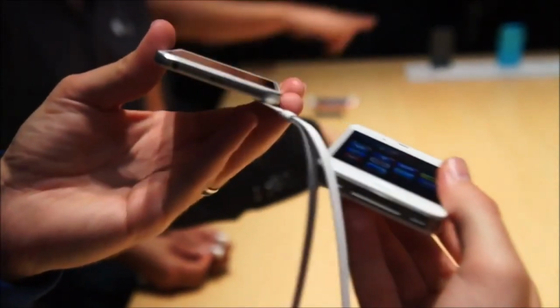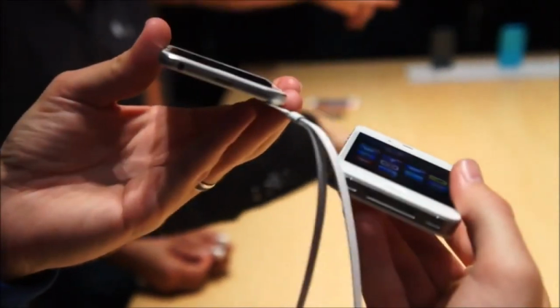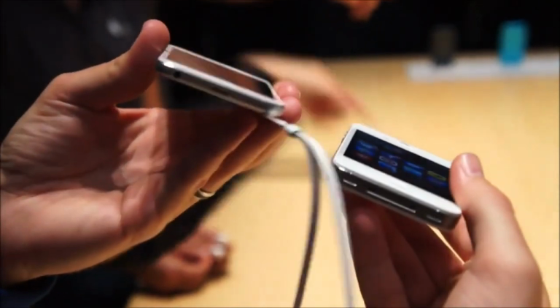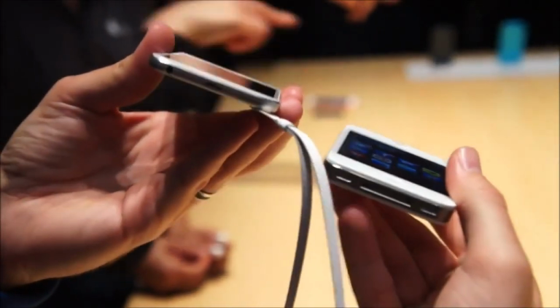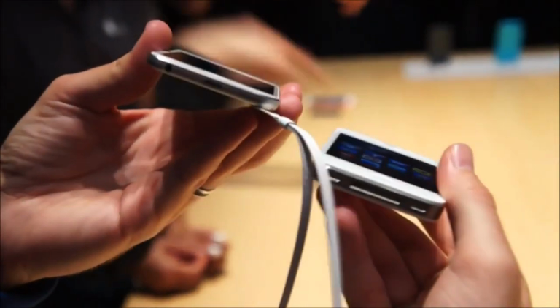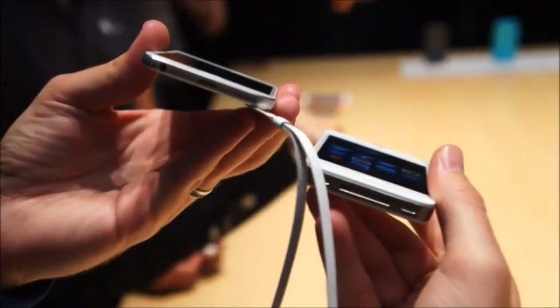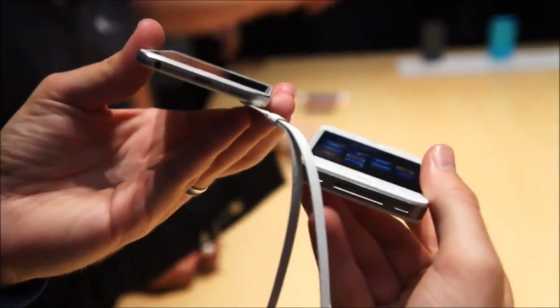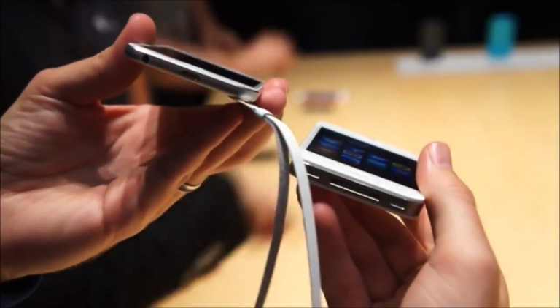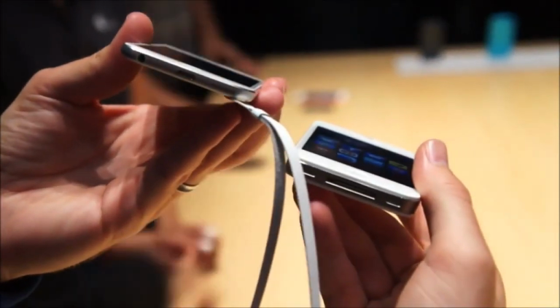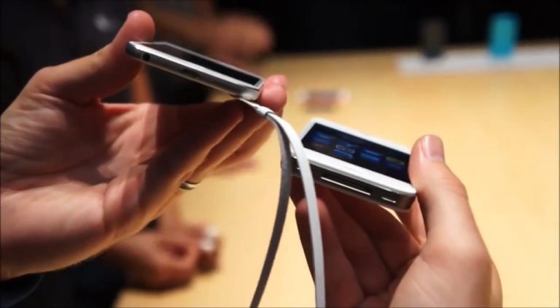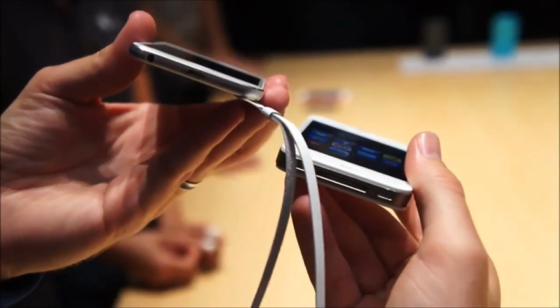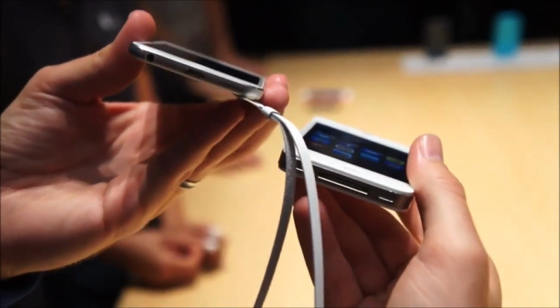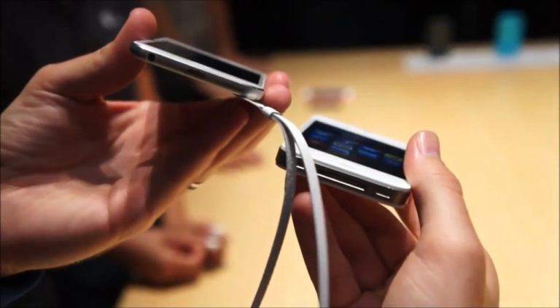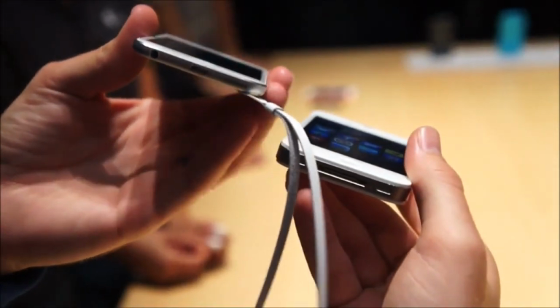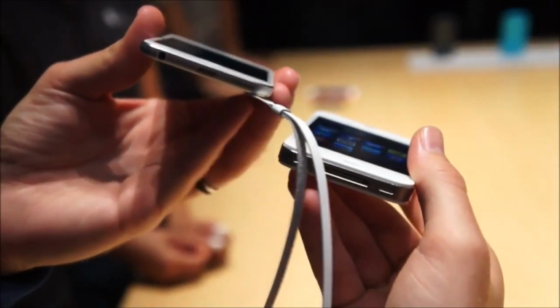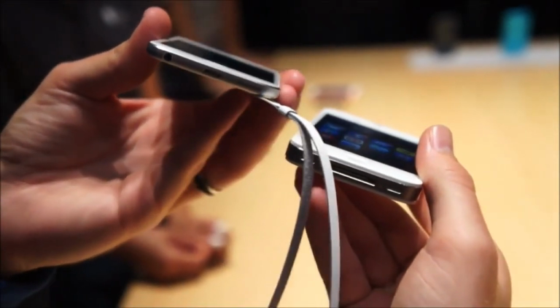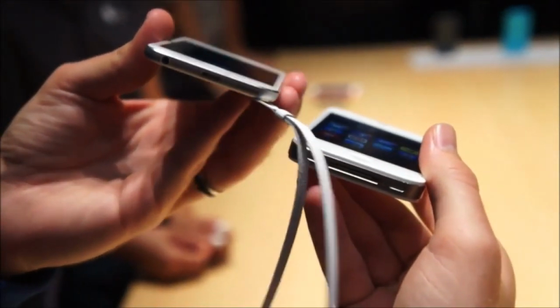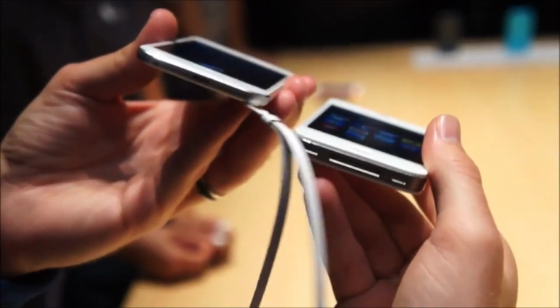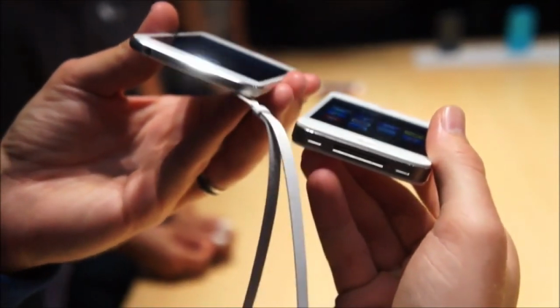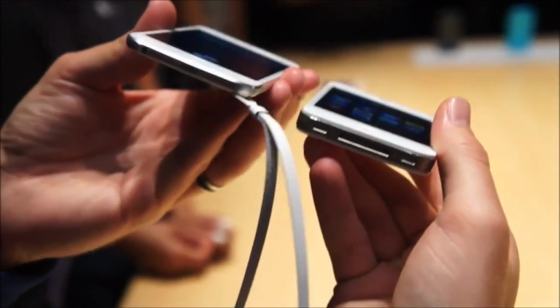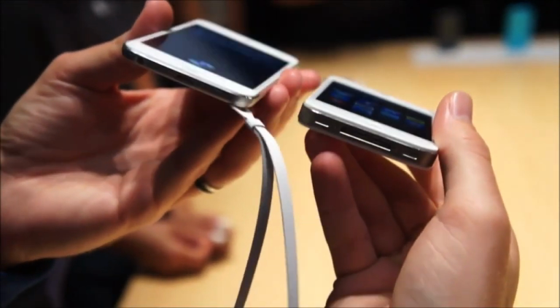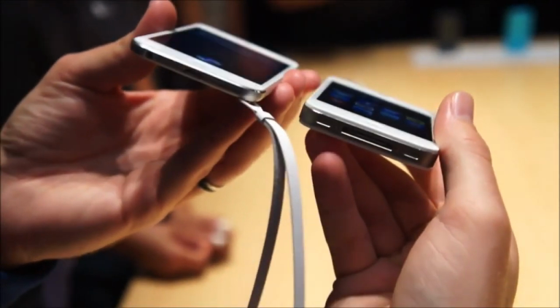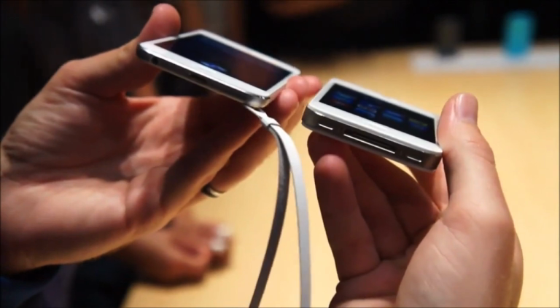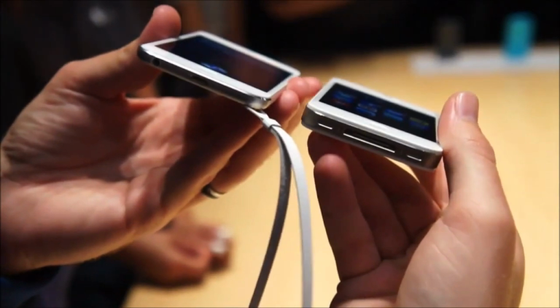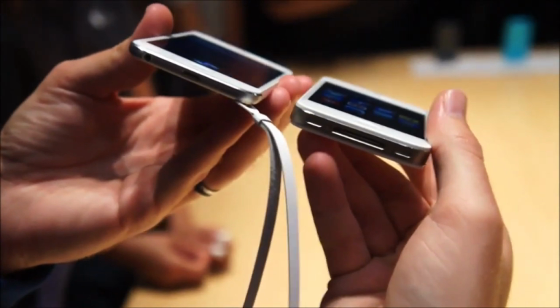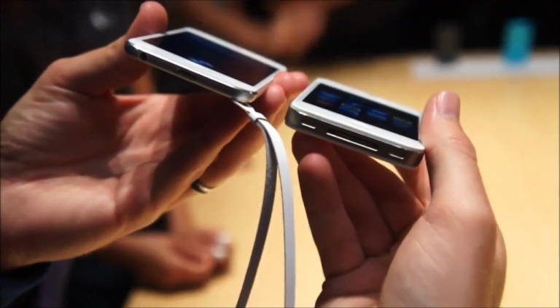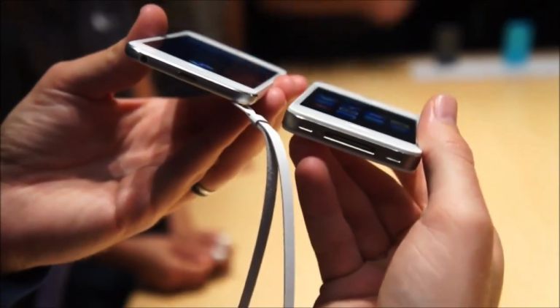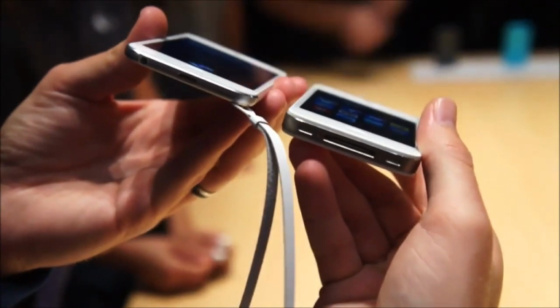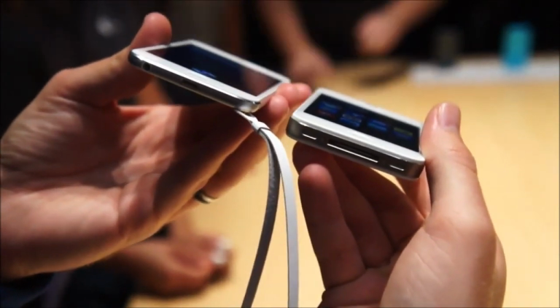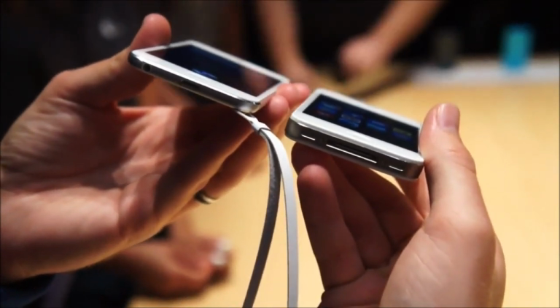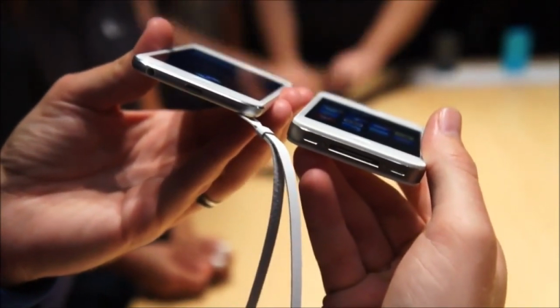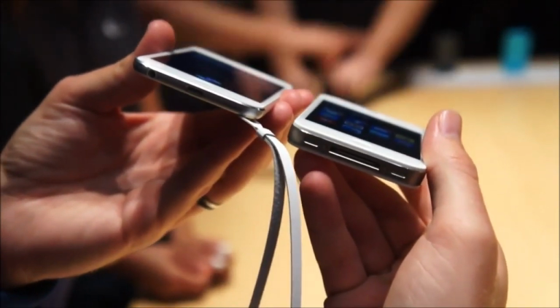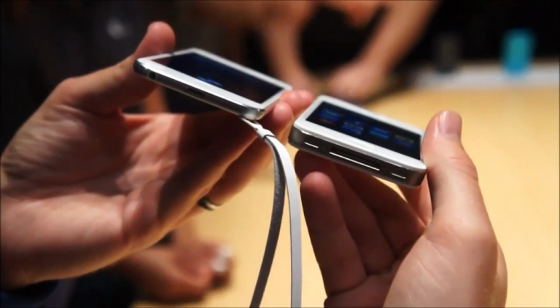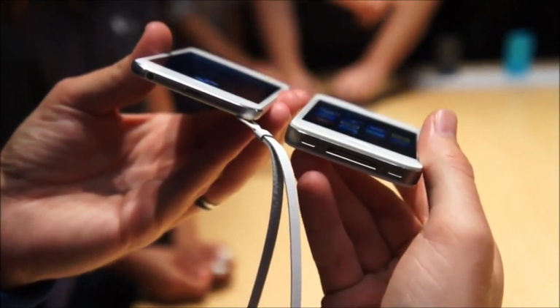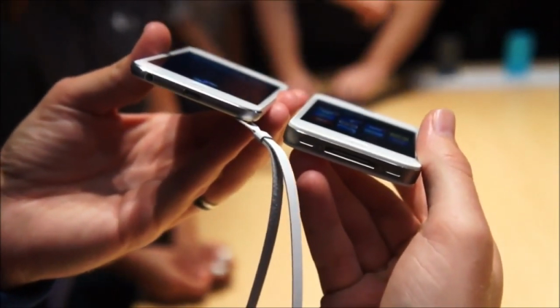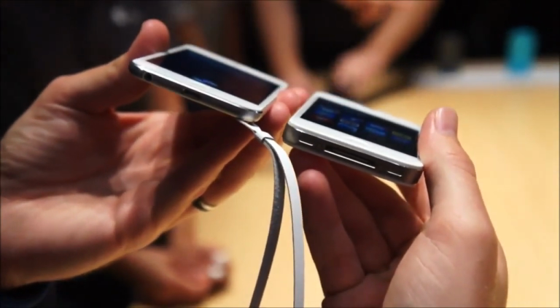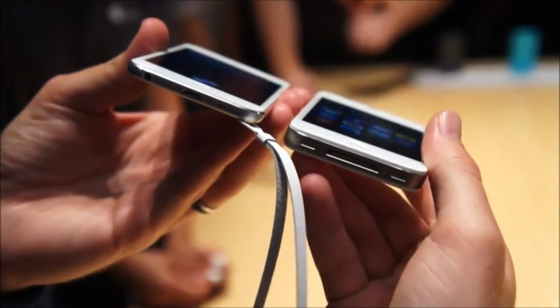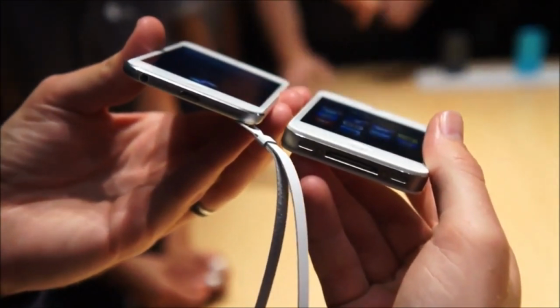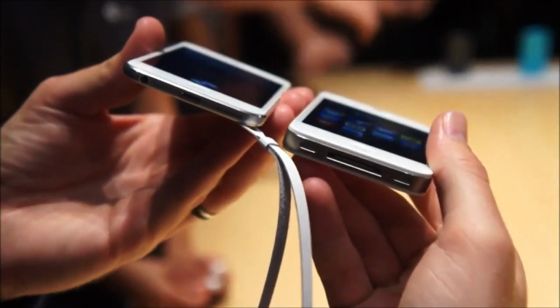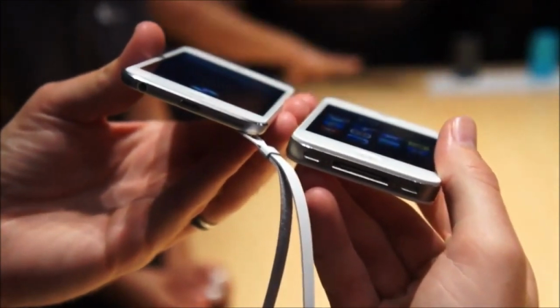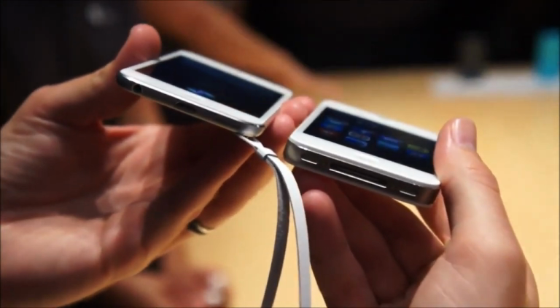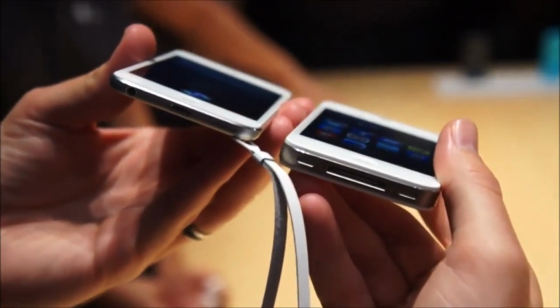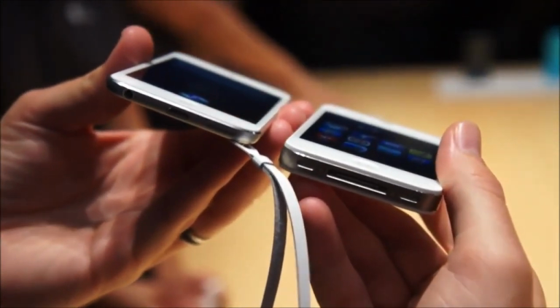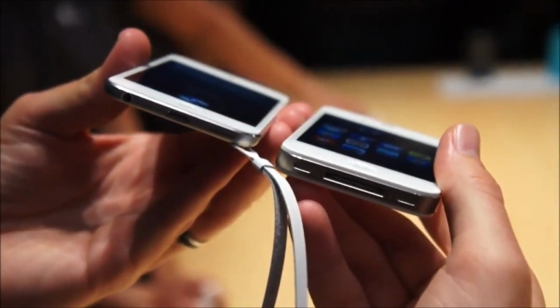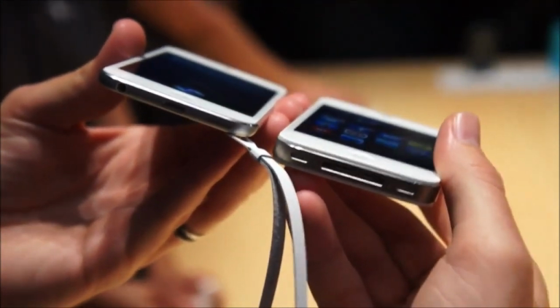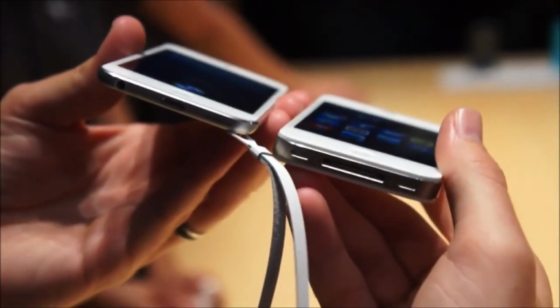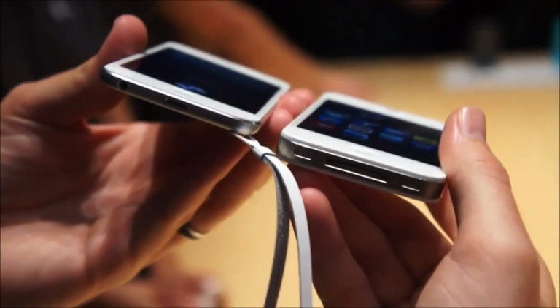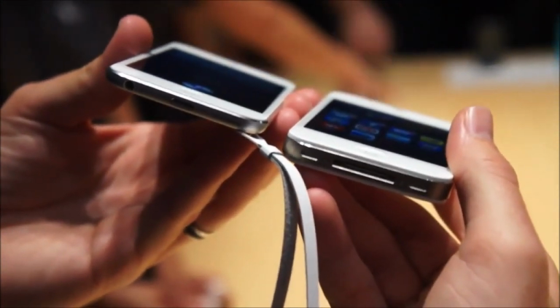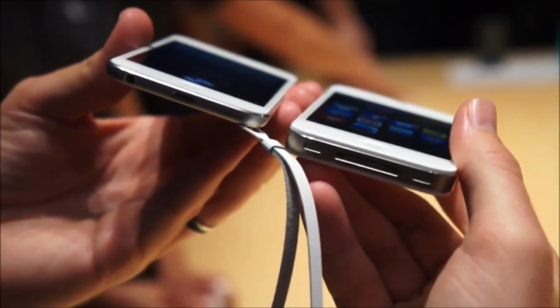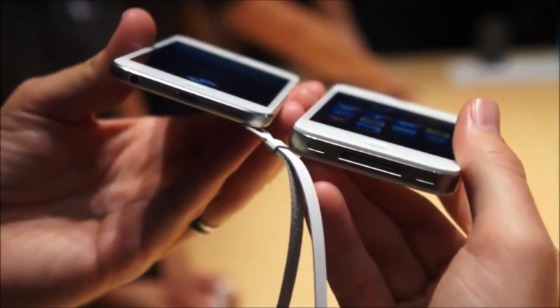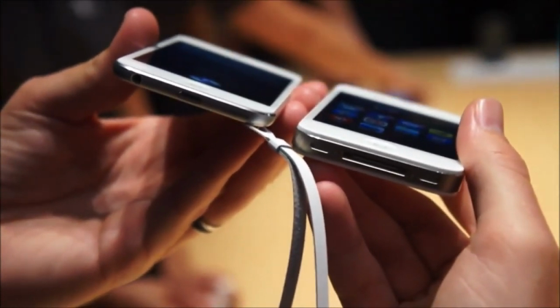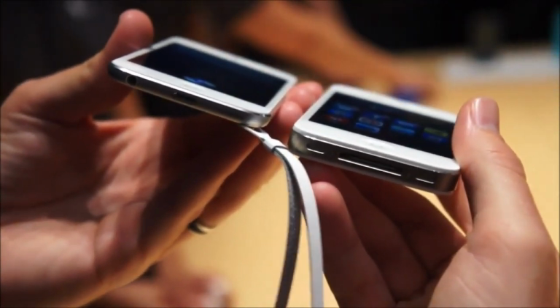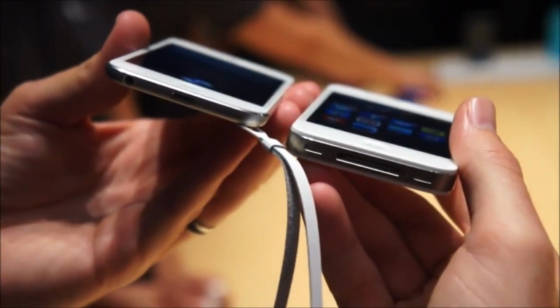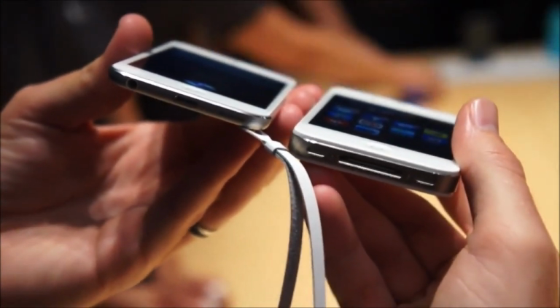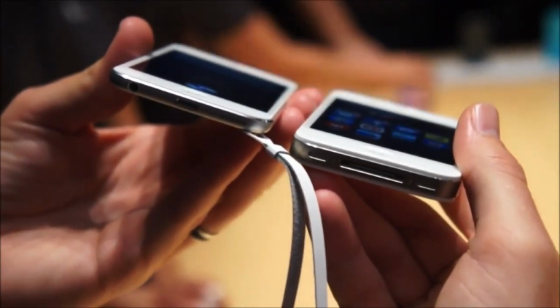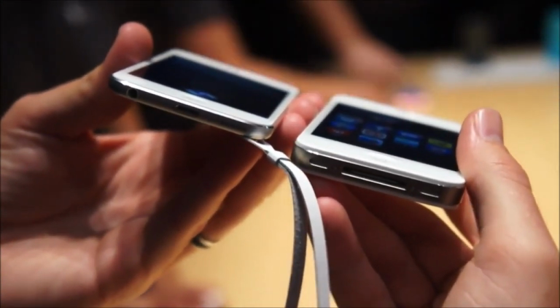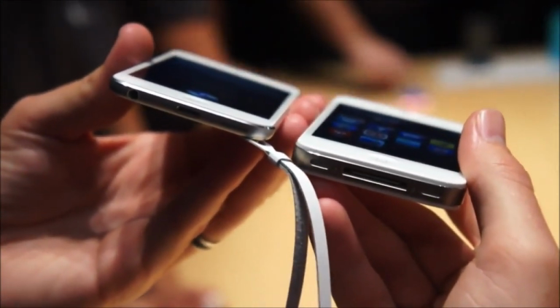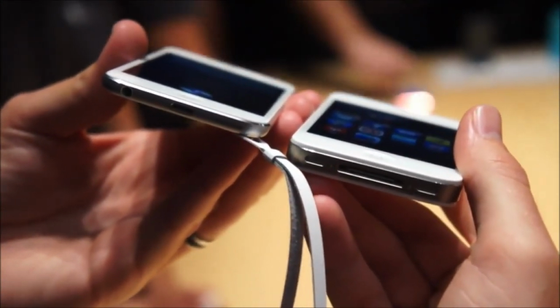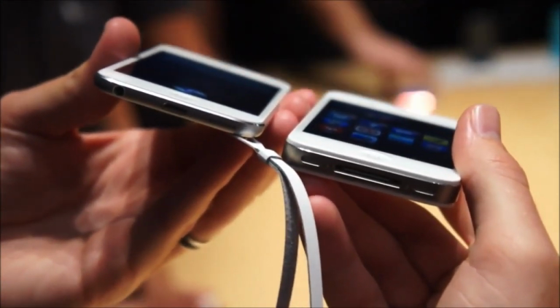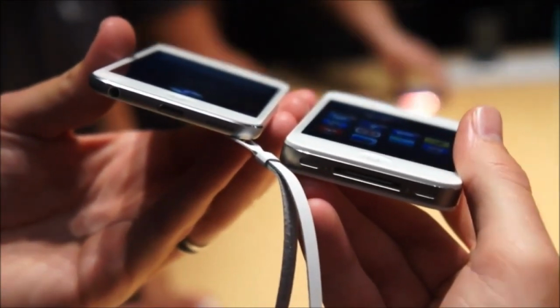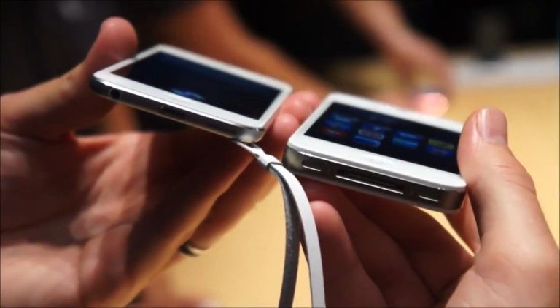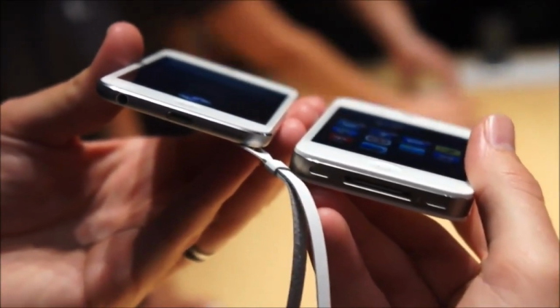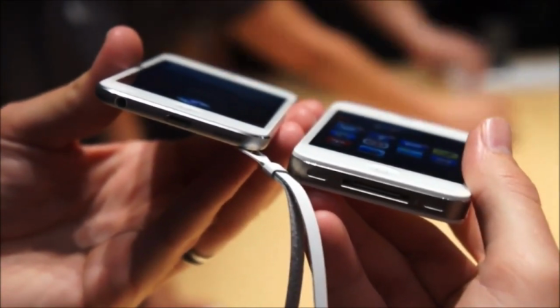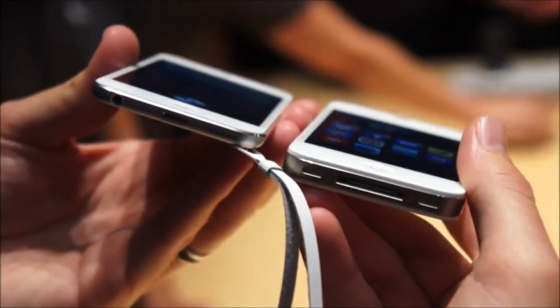Obviously we're dealing with the new Lightning connector here — it's quite a bit smaller than the connector used on the new iPad and the iPhone 4S.